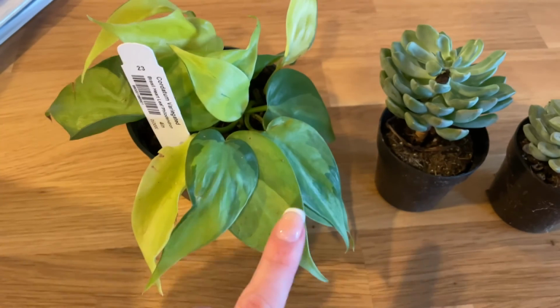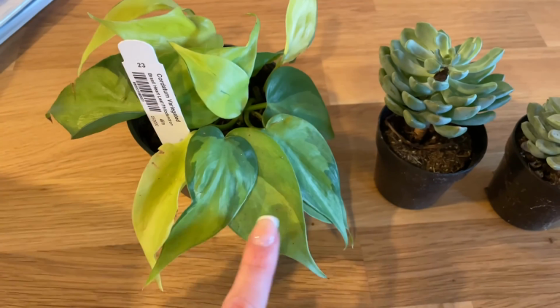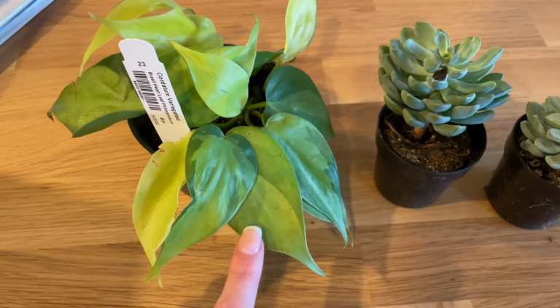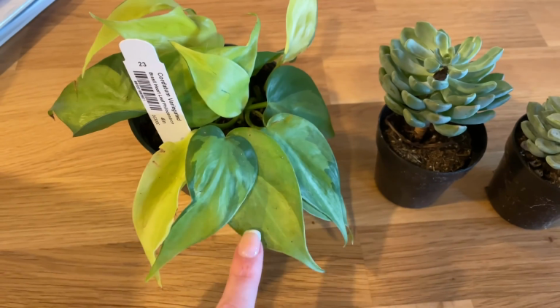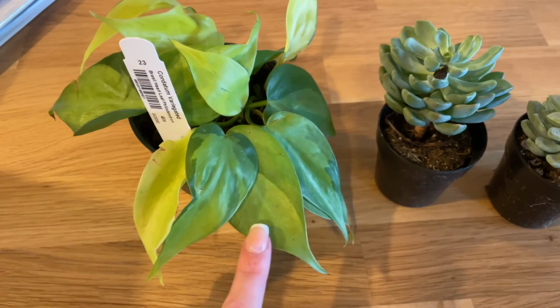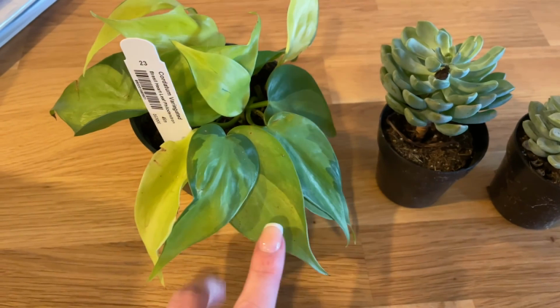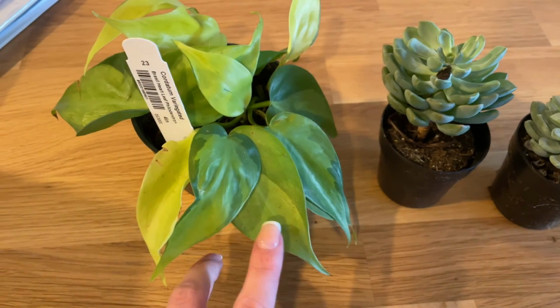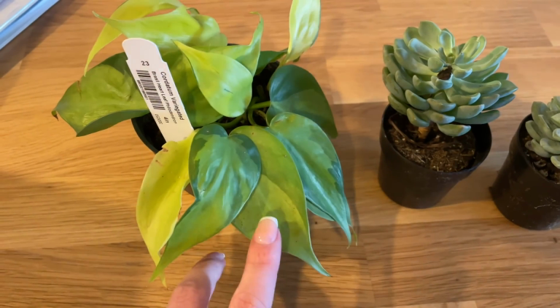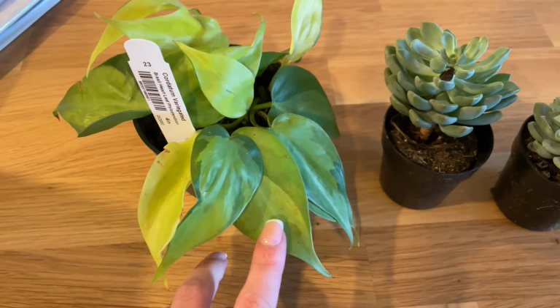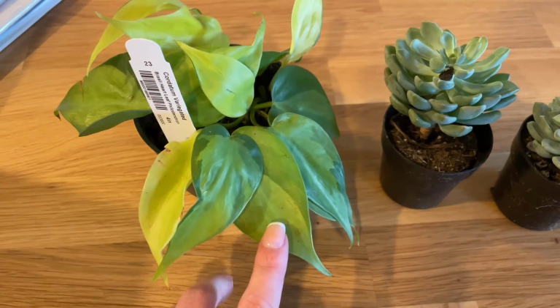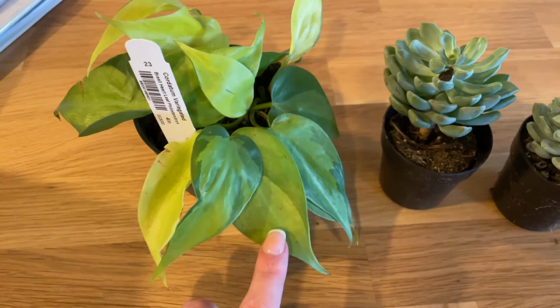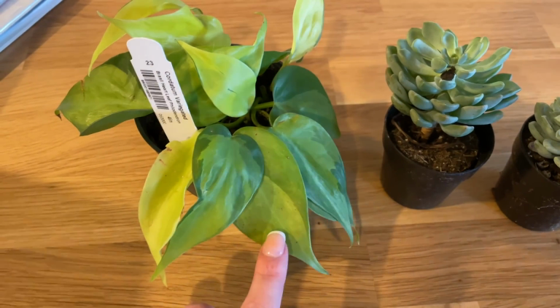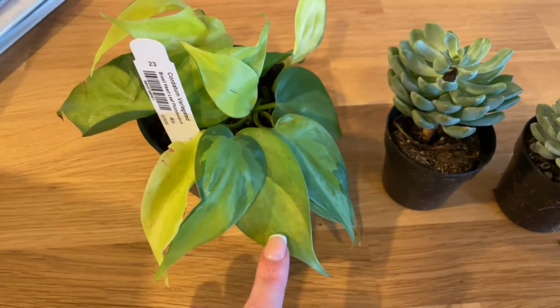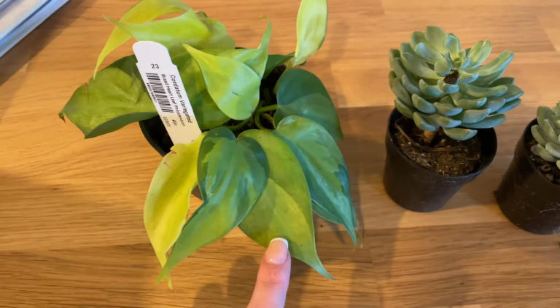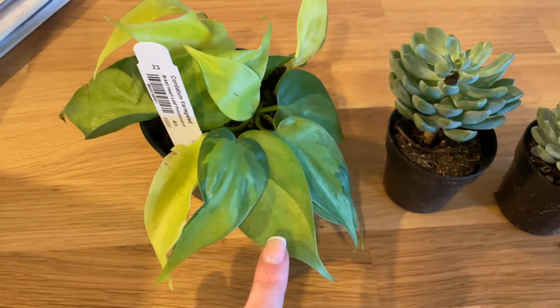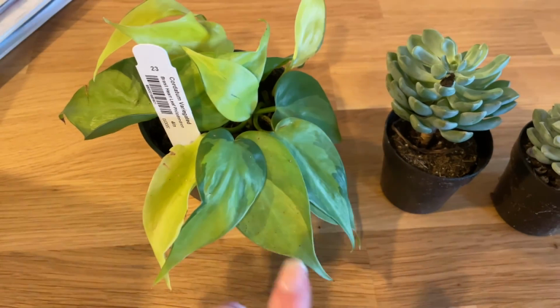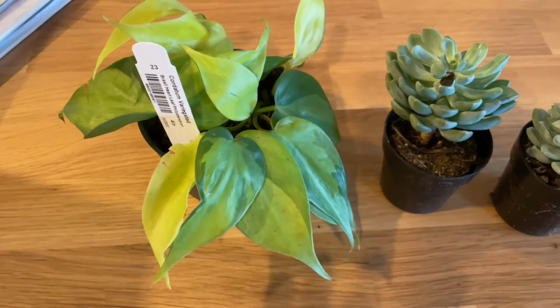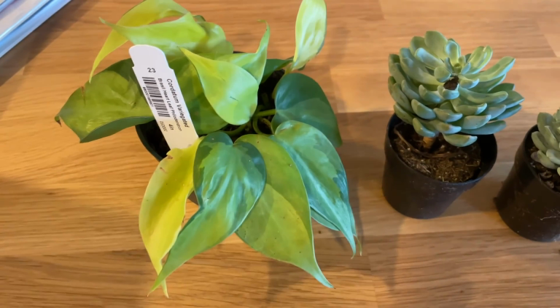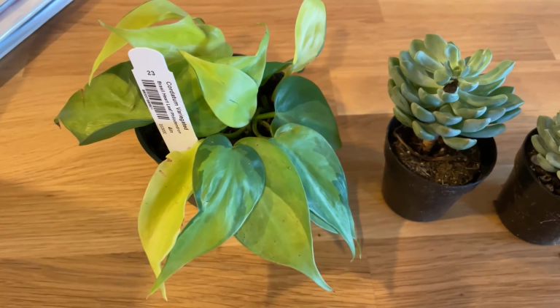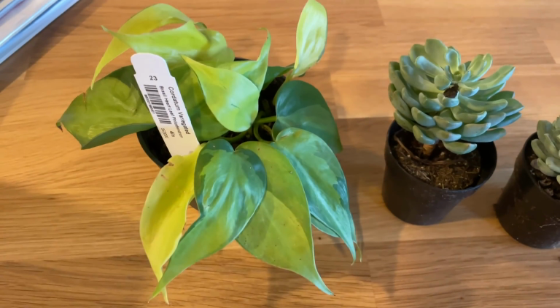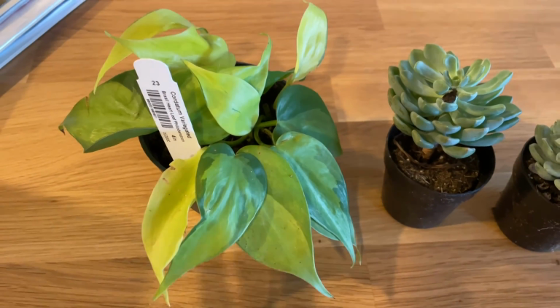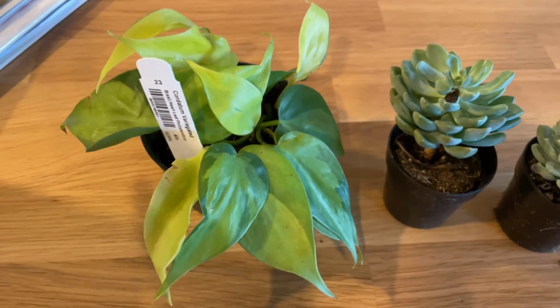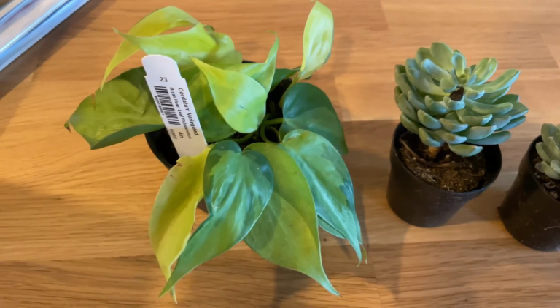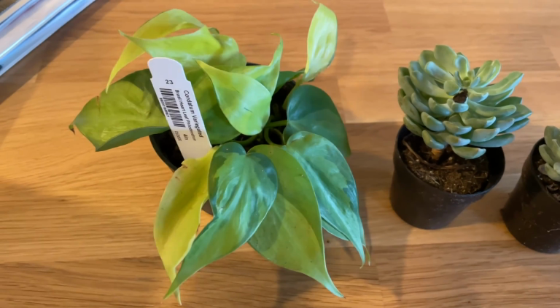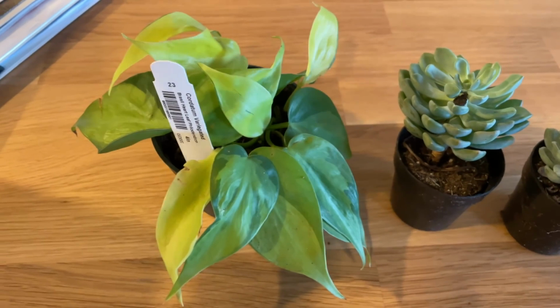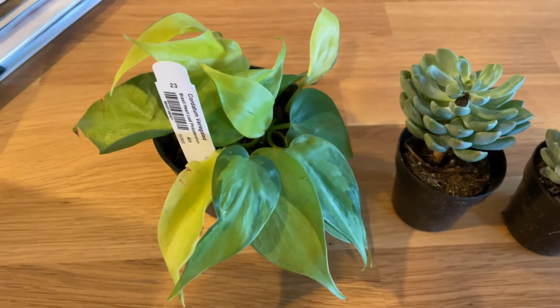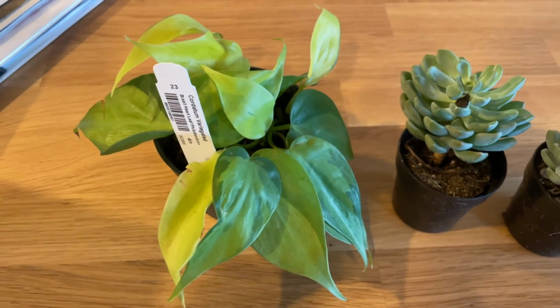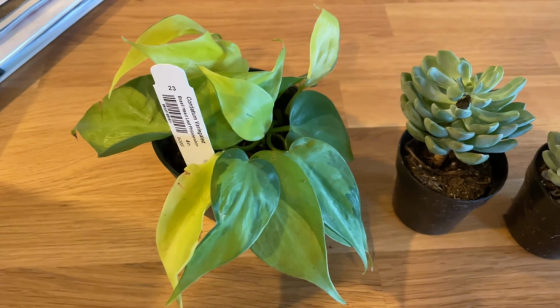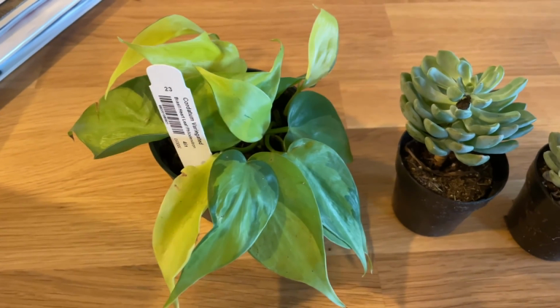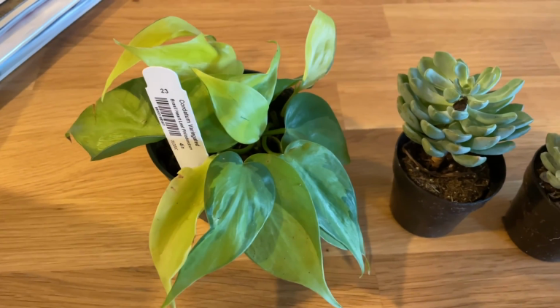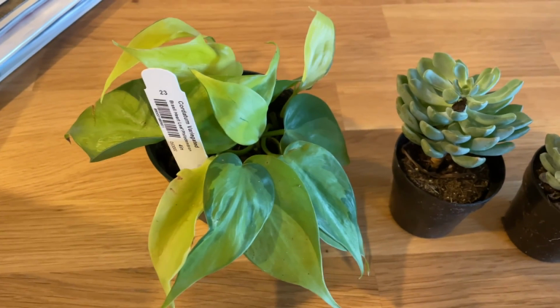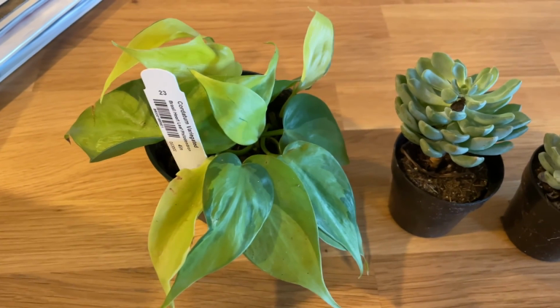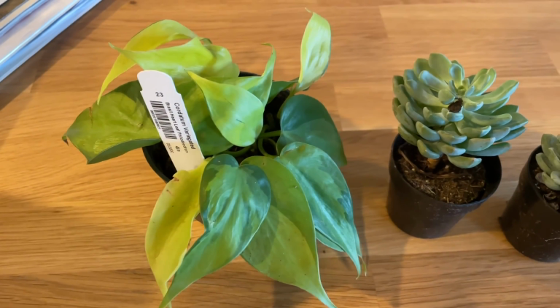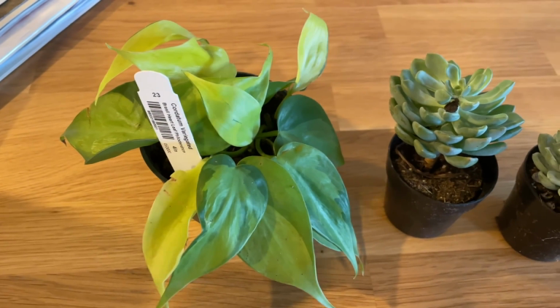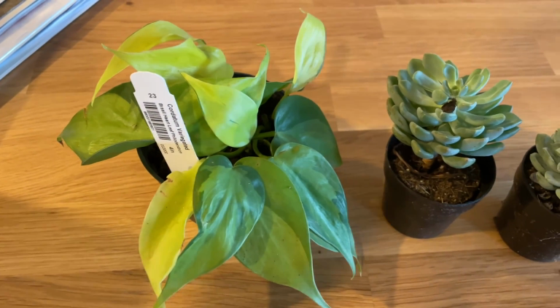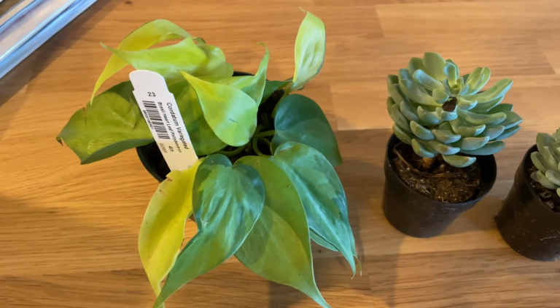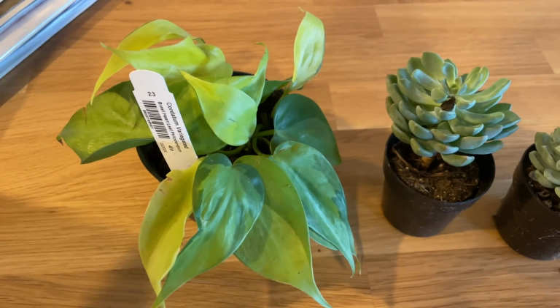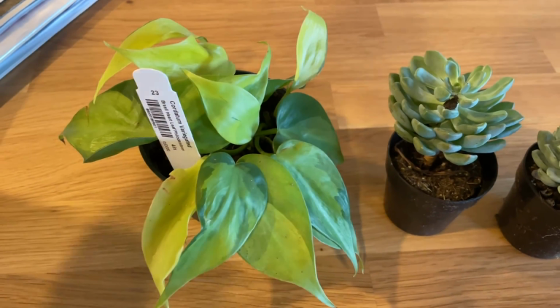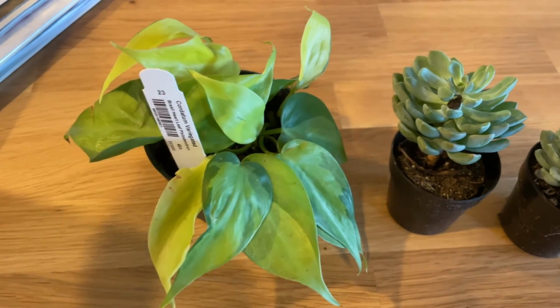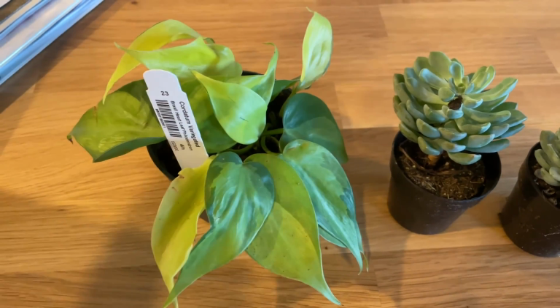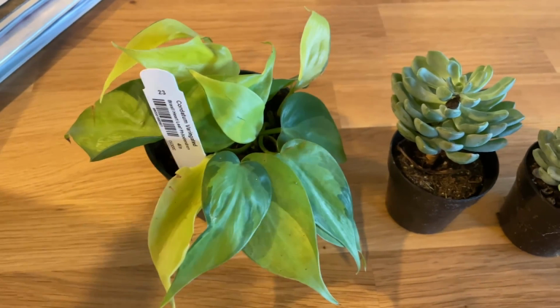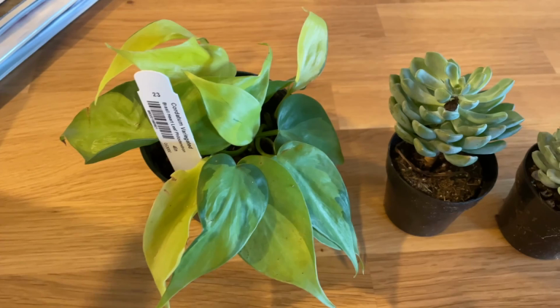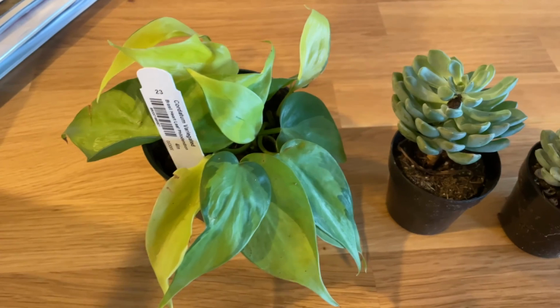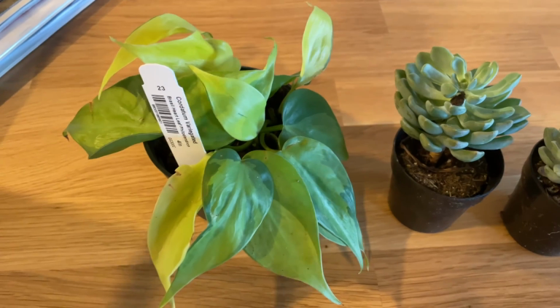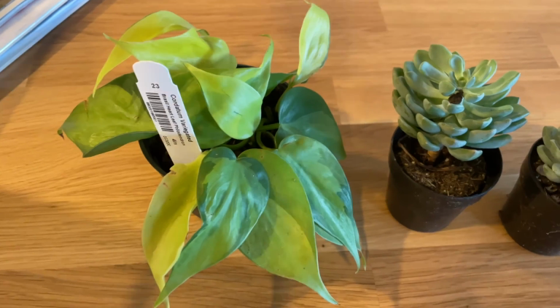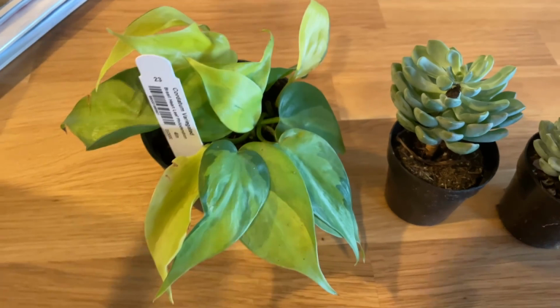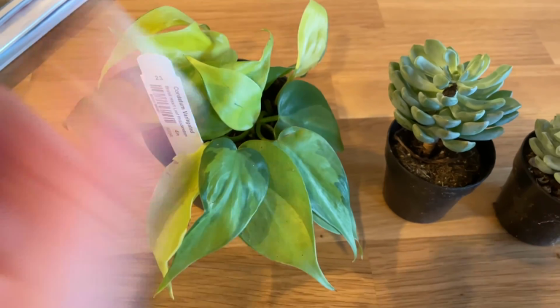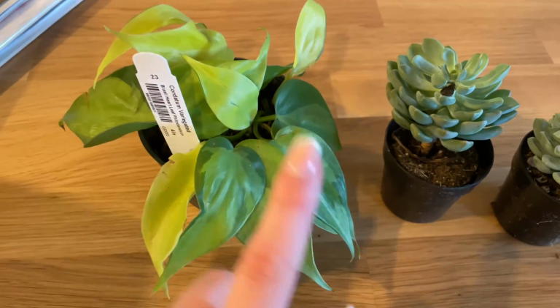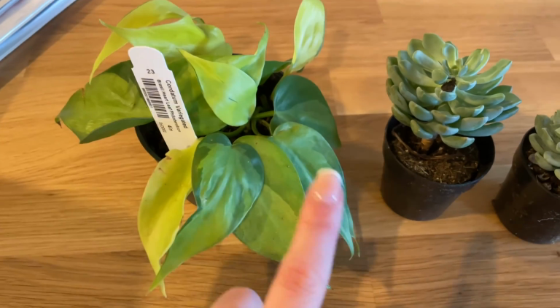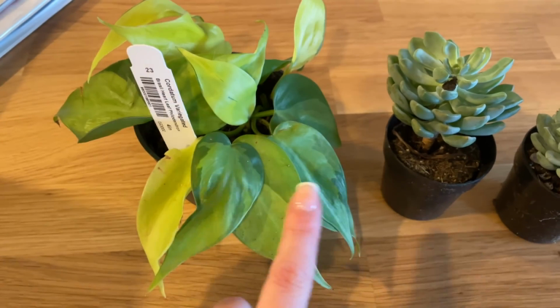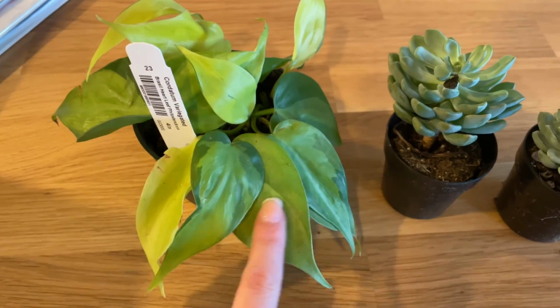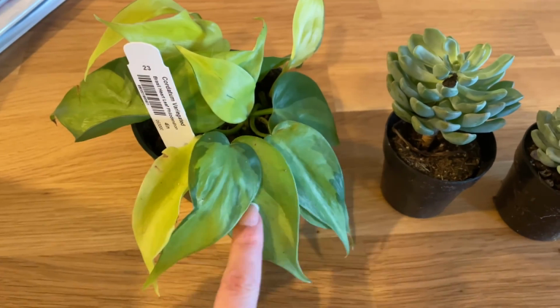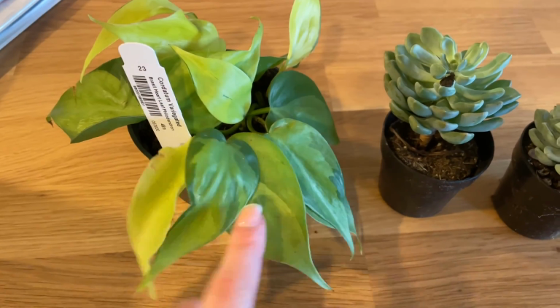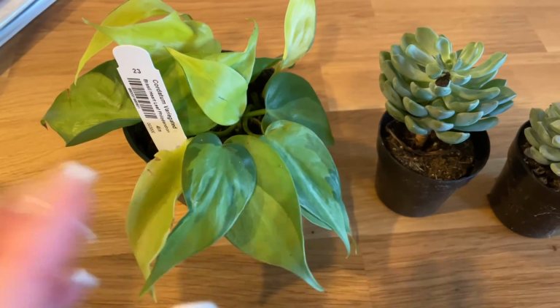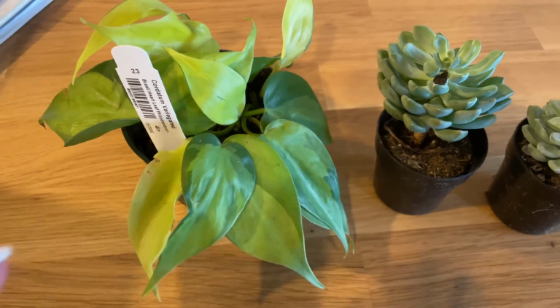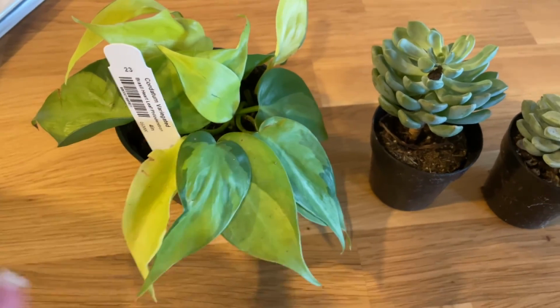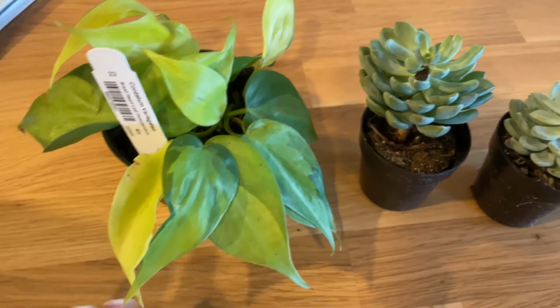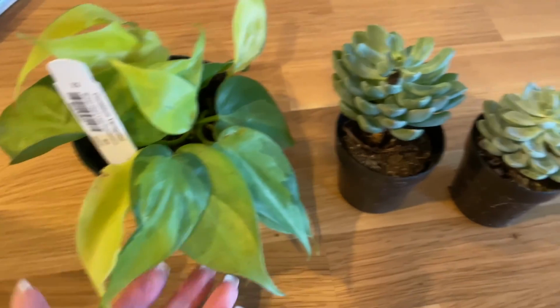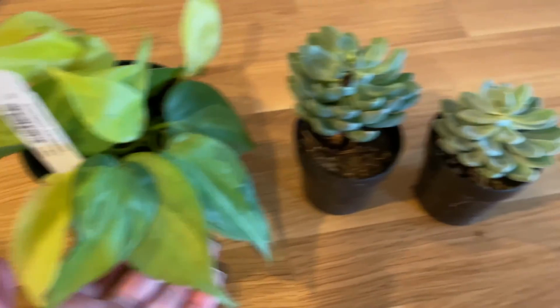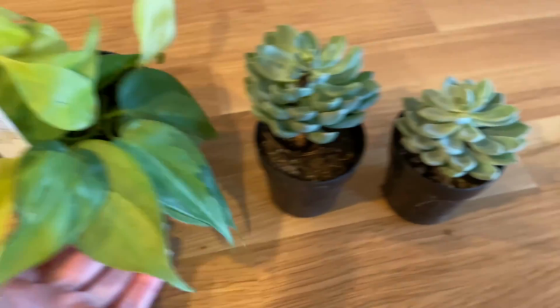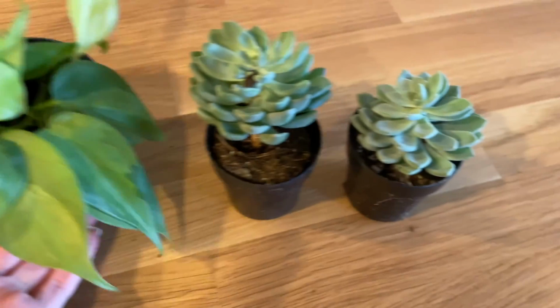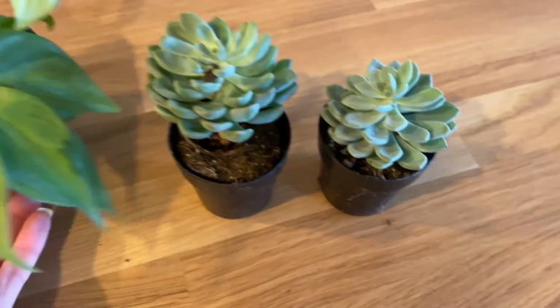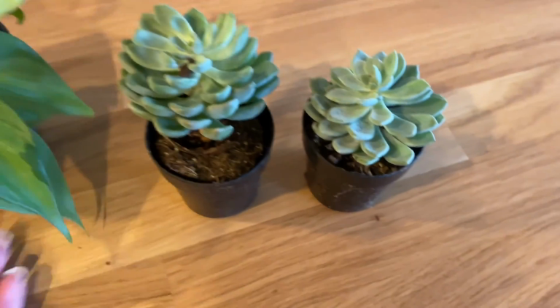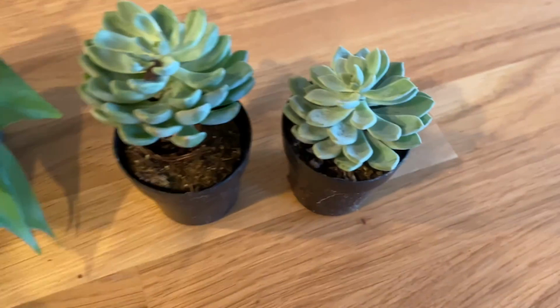In the bedroom we have a hanging plant with a pothos in it. I ordered another hanging pot and I'm going to put this one in there, so there's one on each side of the bed.